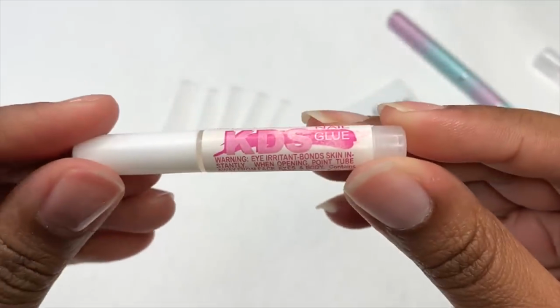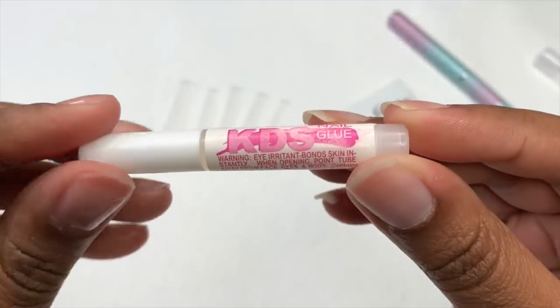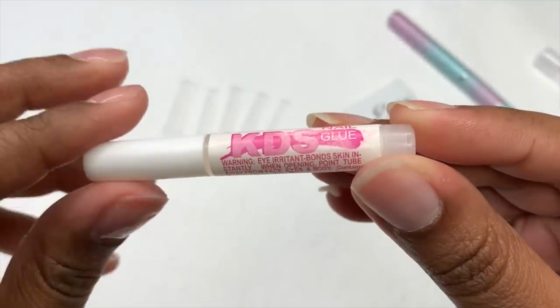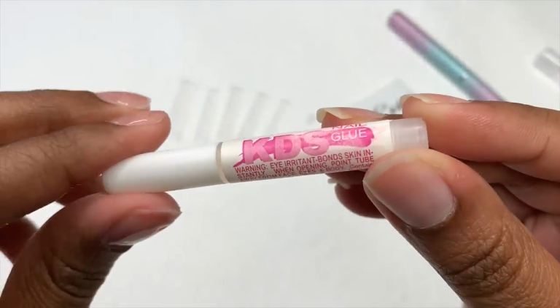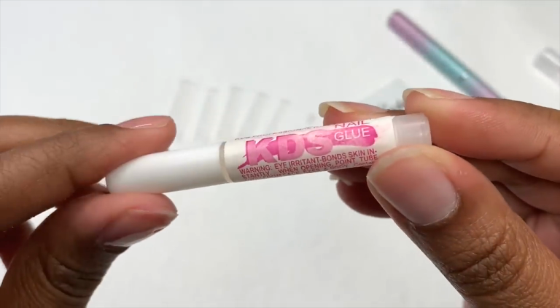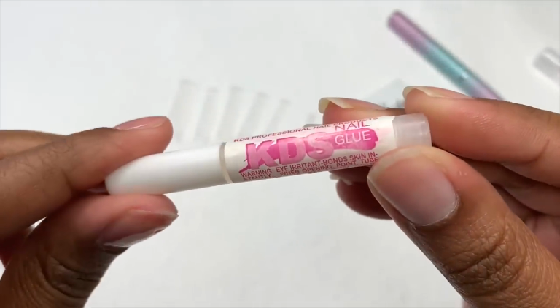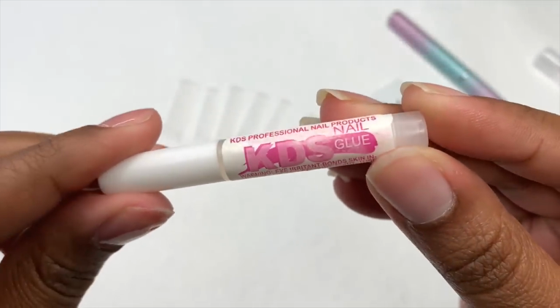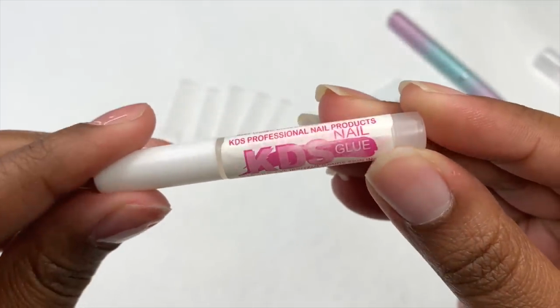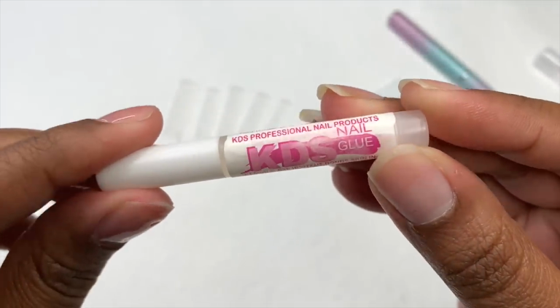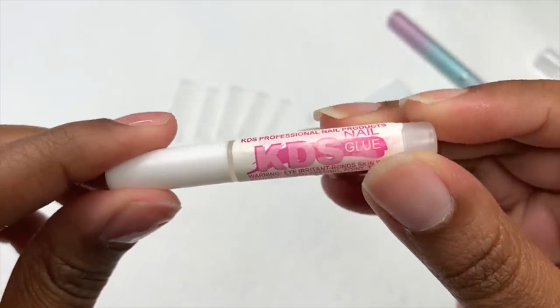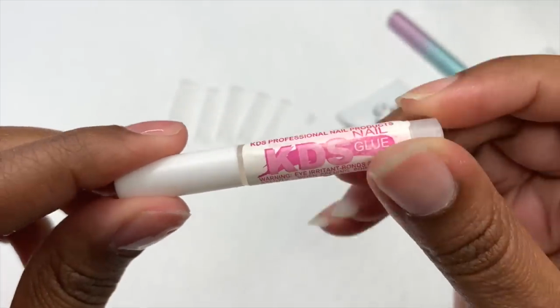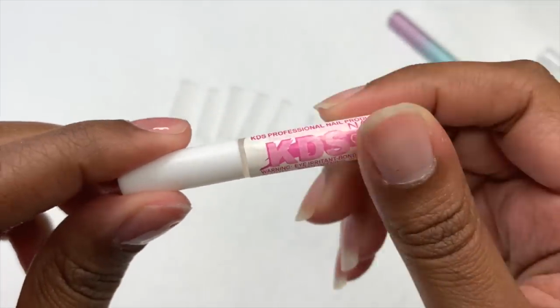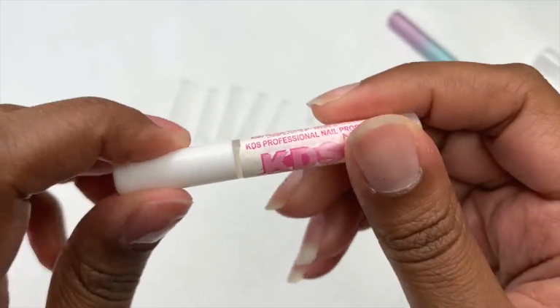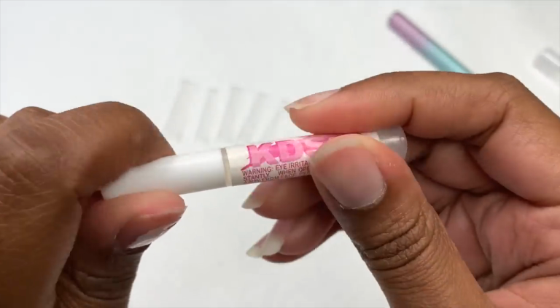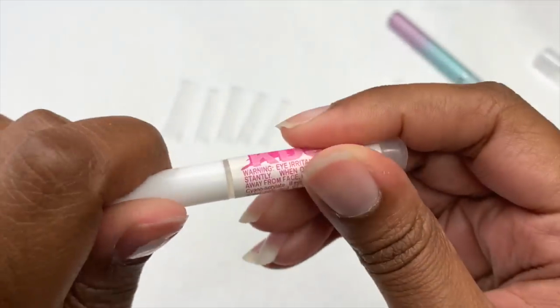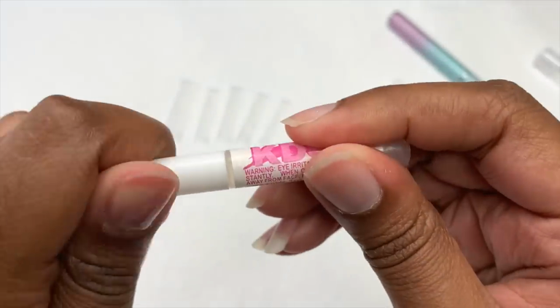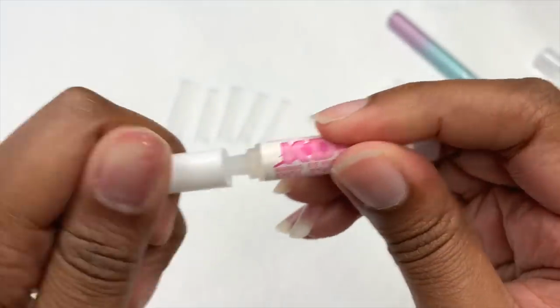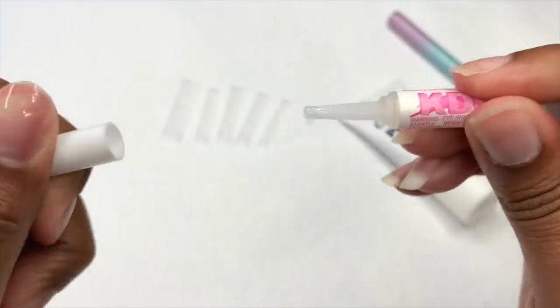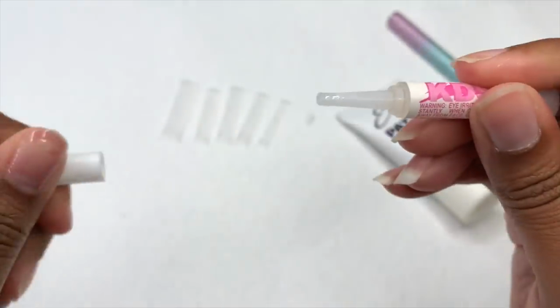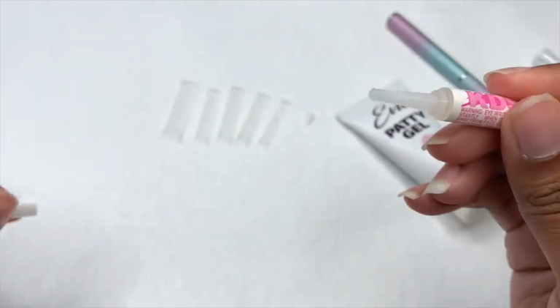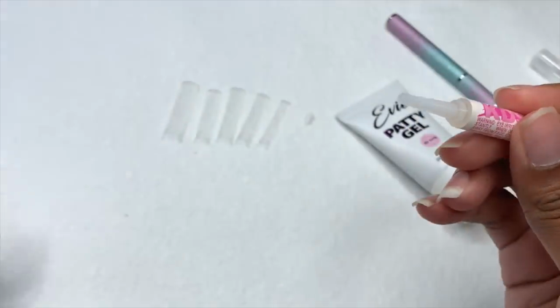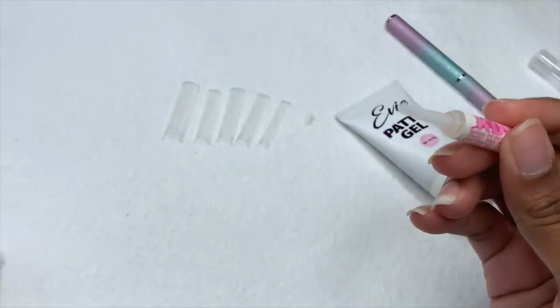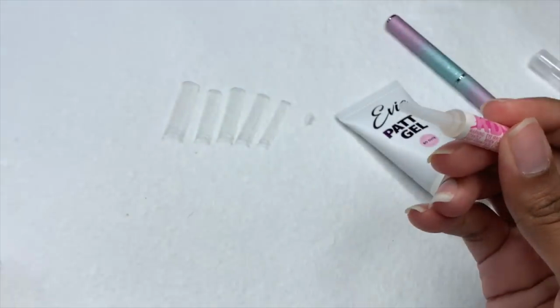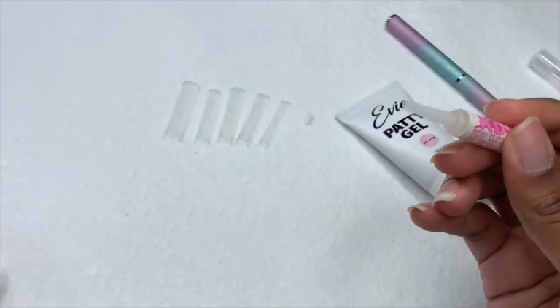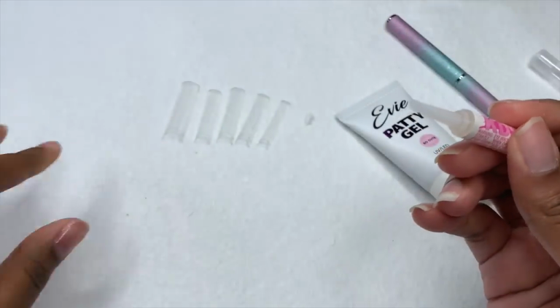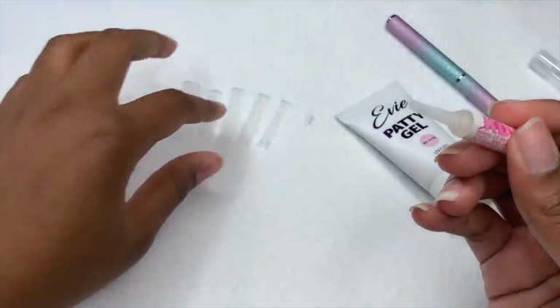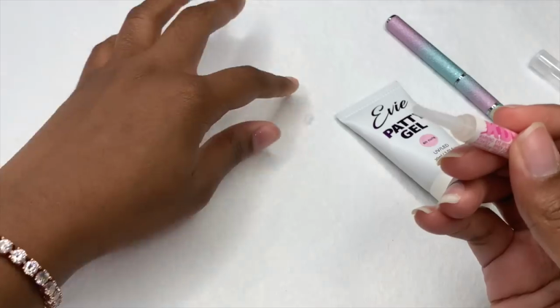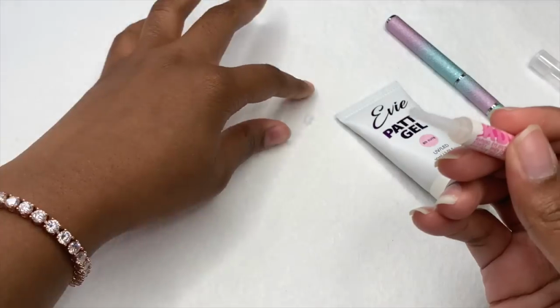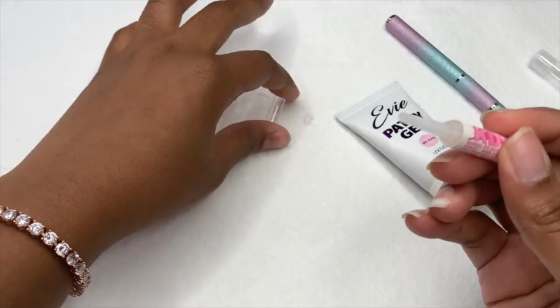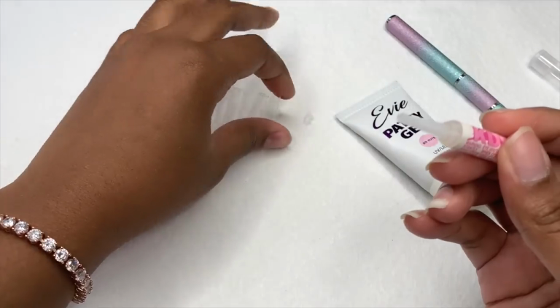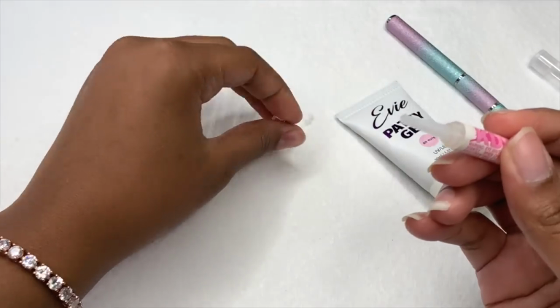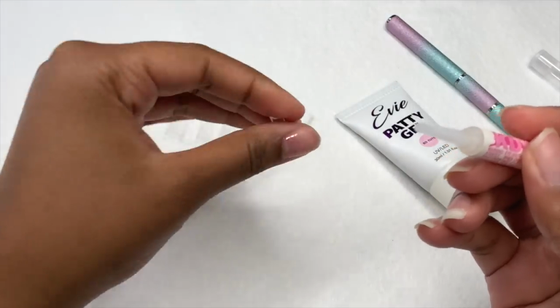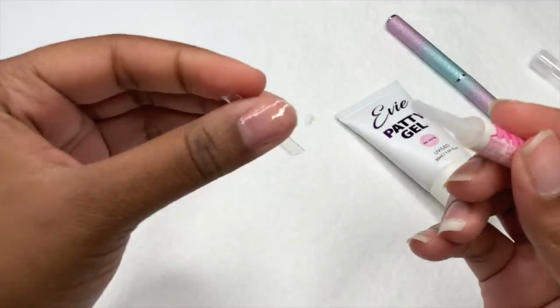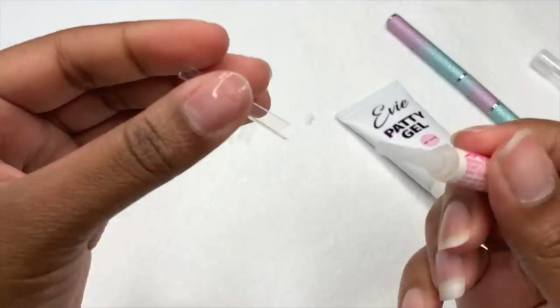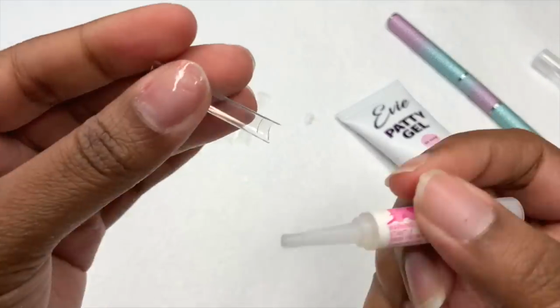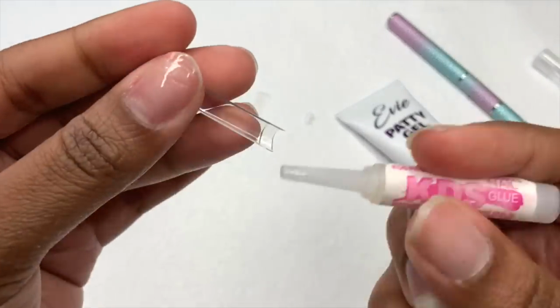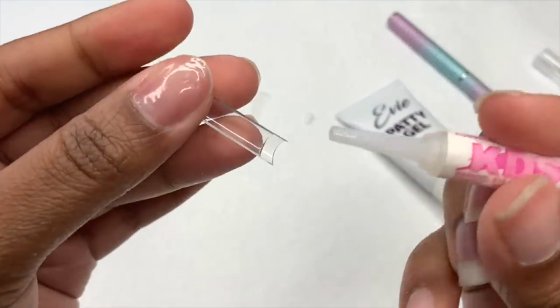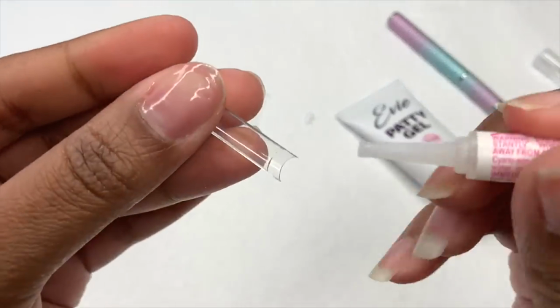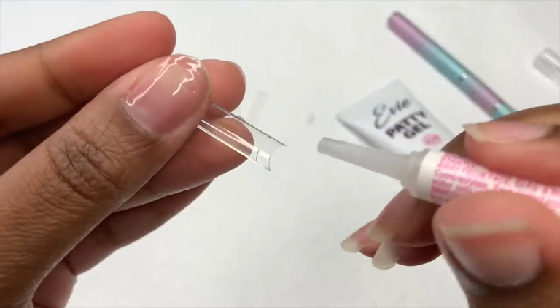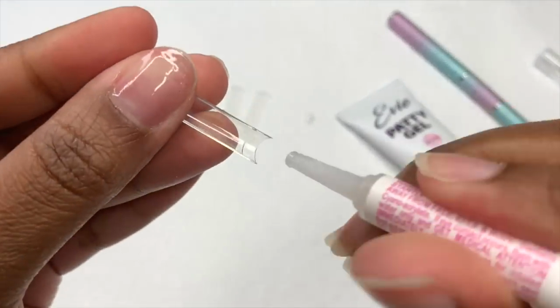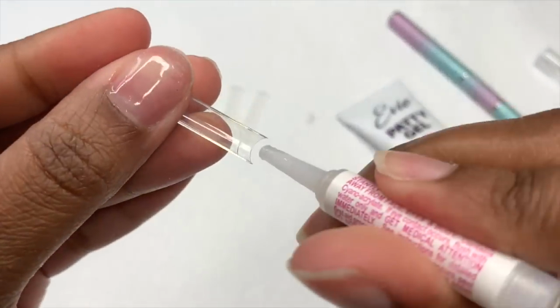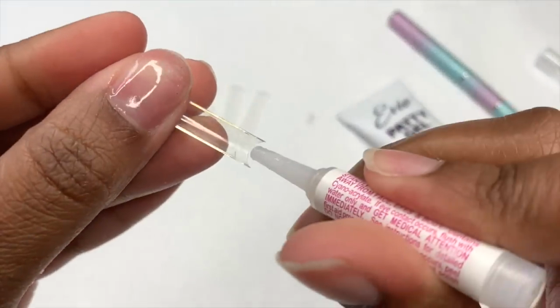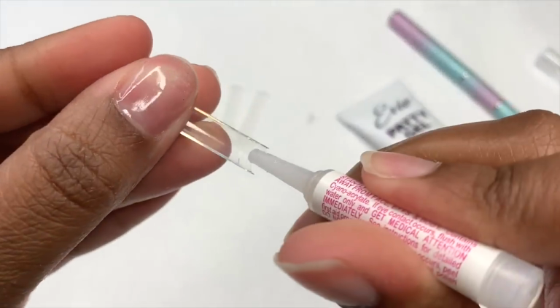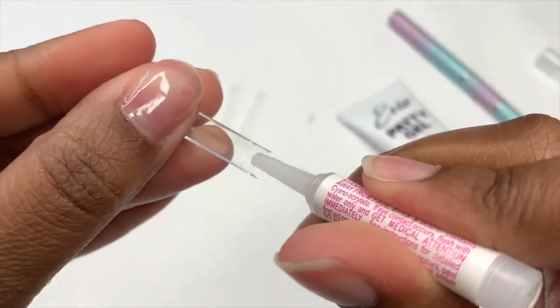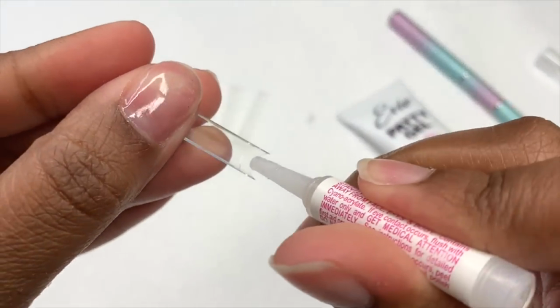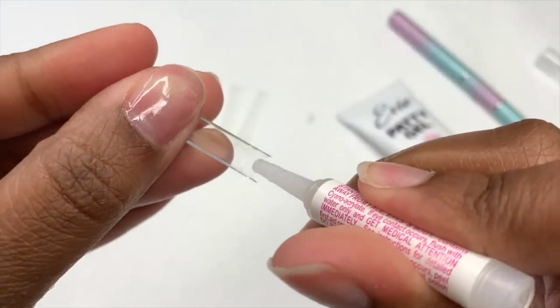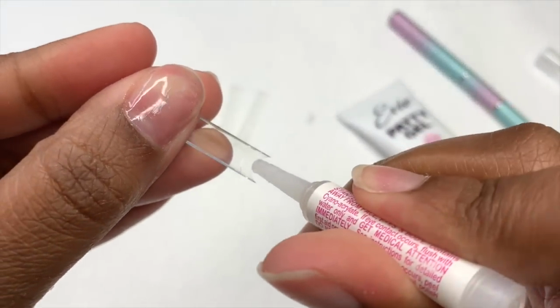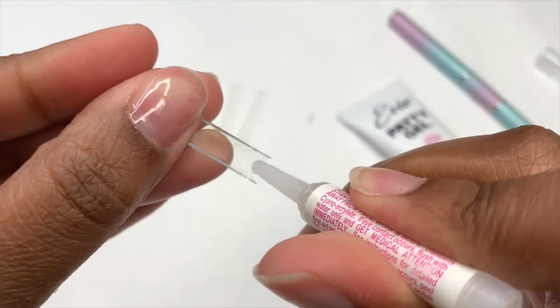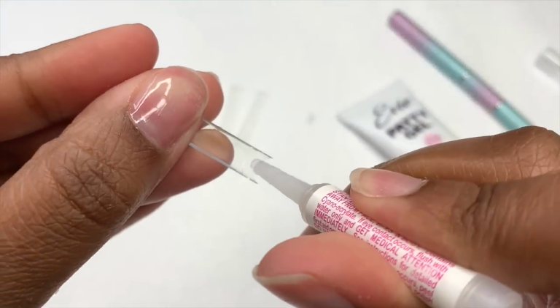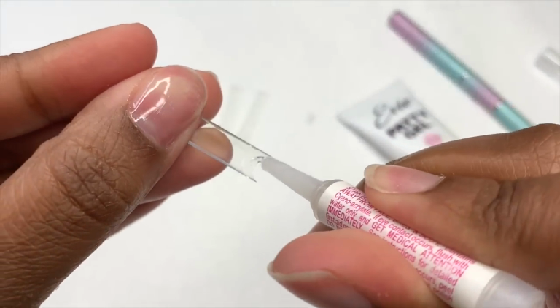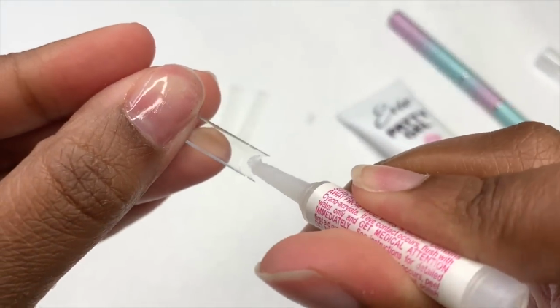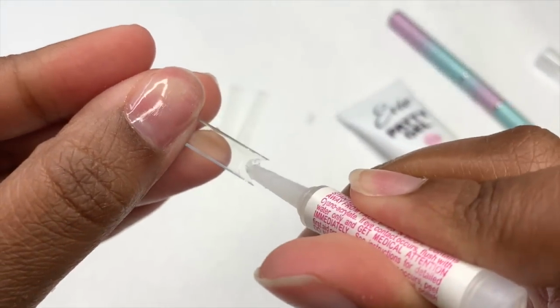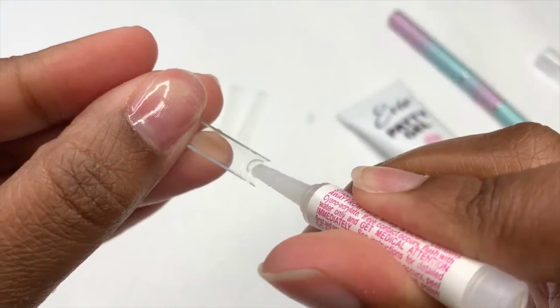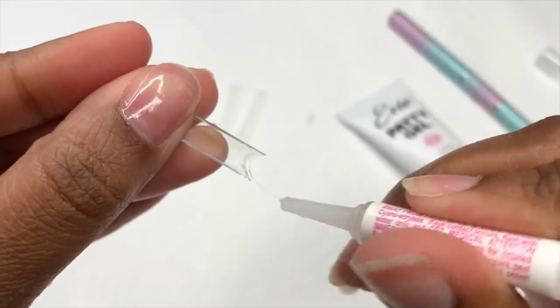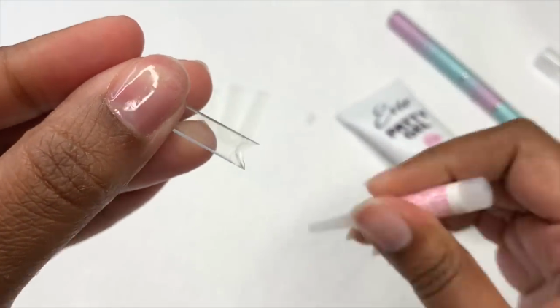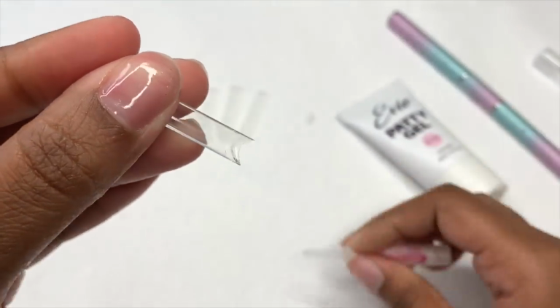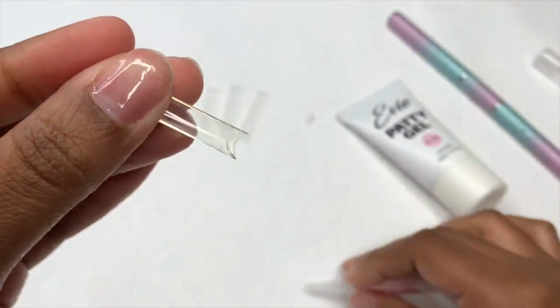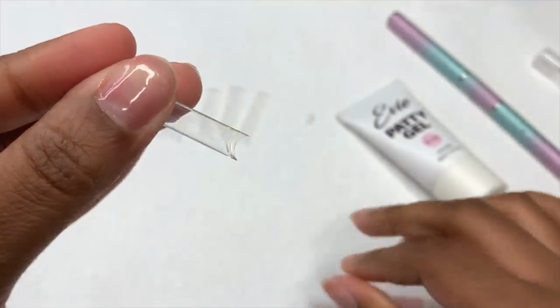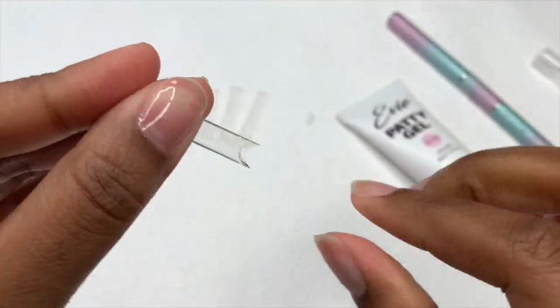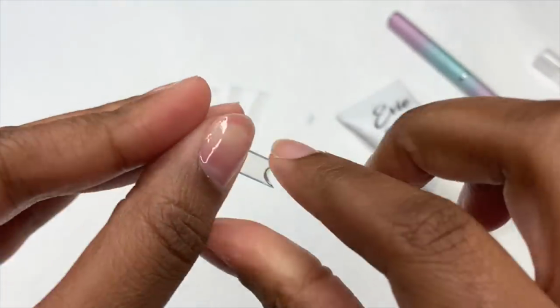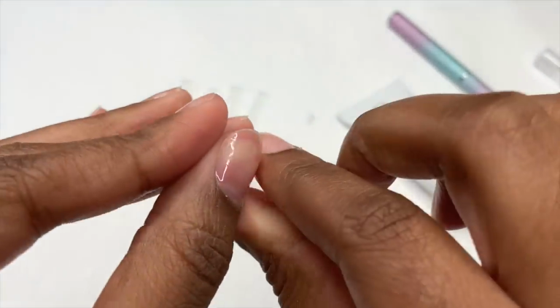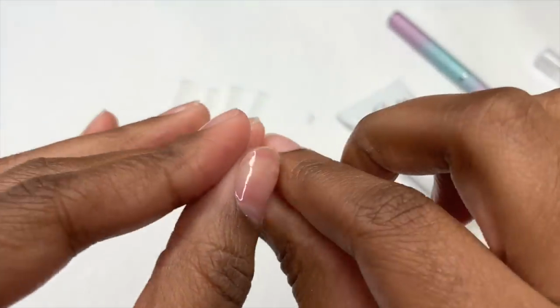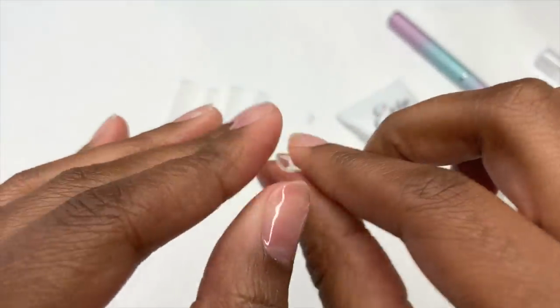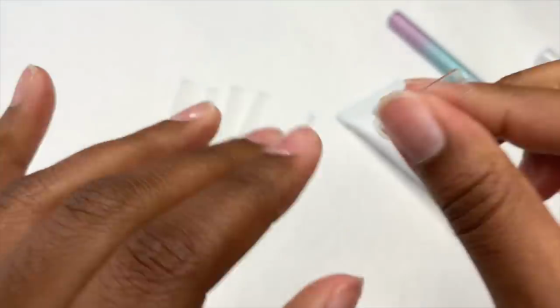To glue on these nail tips I'm going to be using the Kid Yes nail glue, which works really well. I will have everything that I use linked down below.